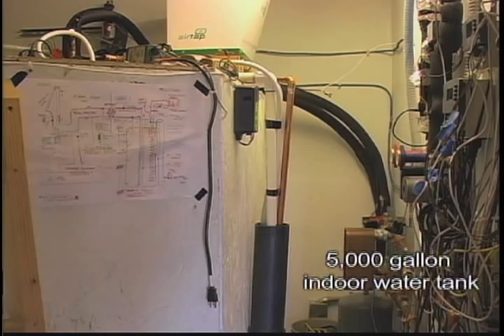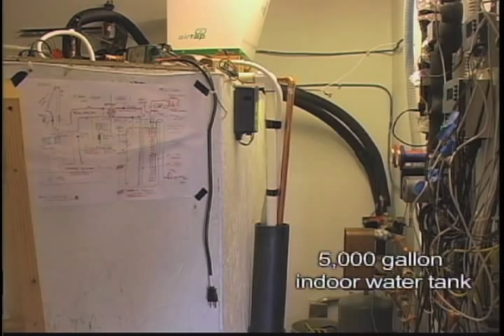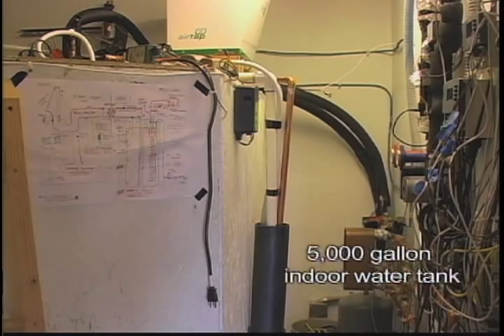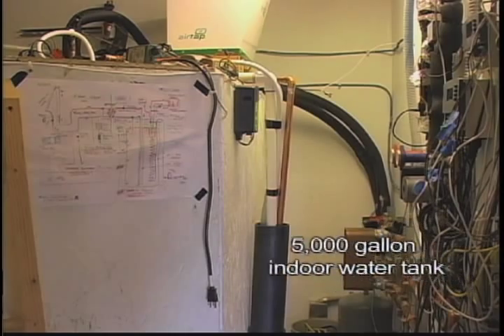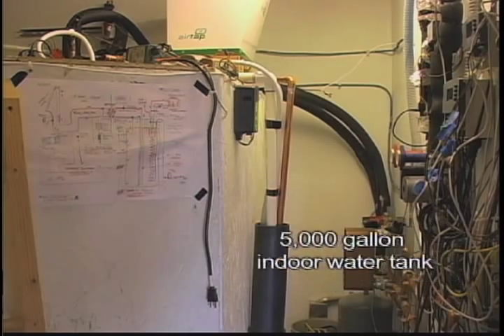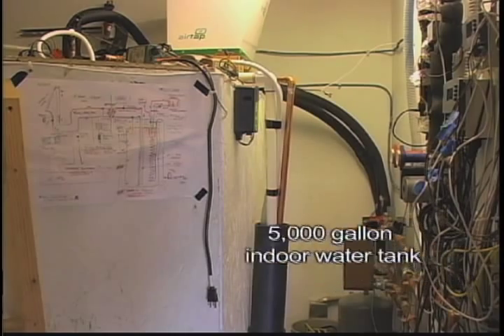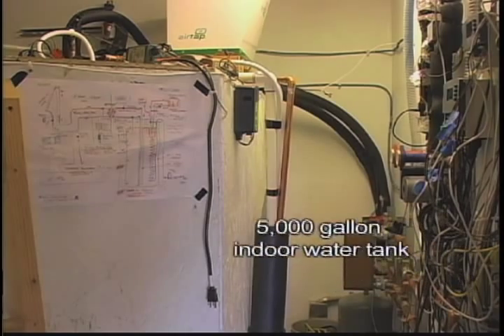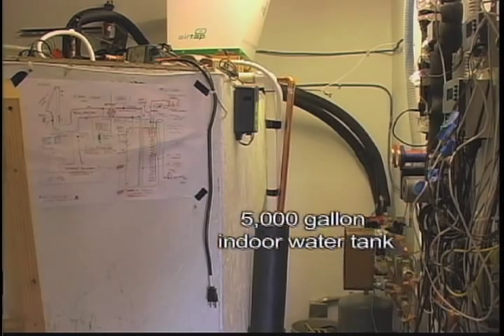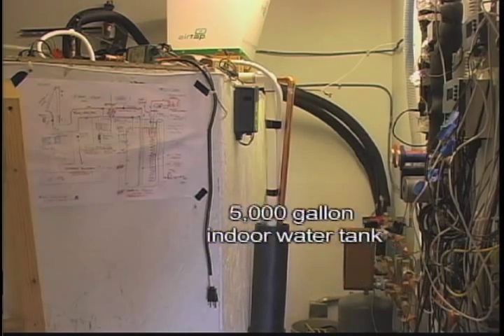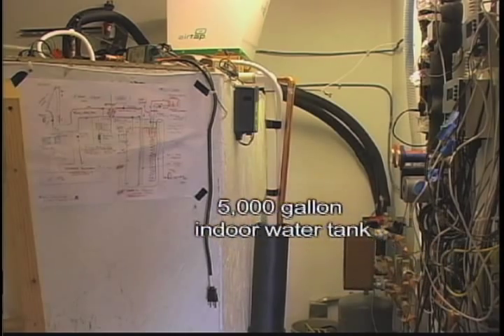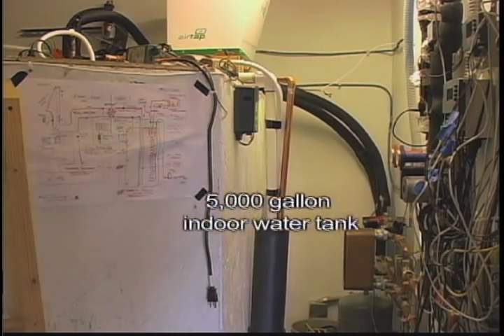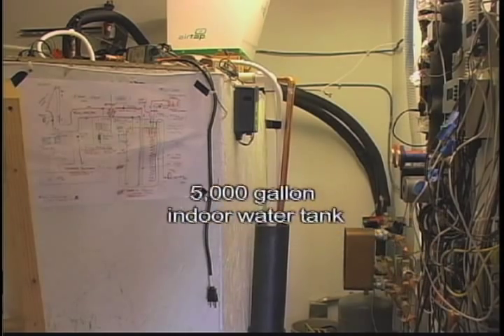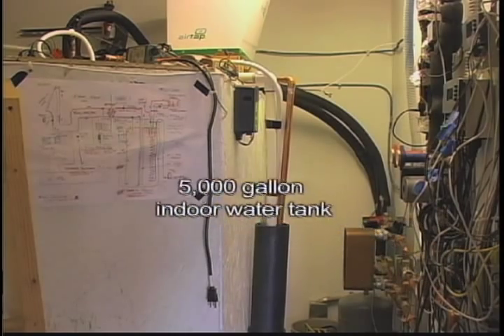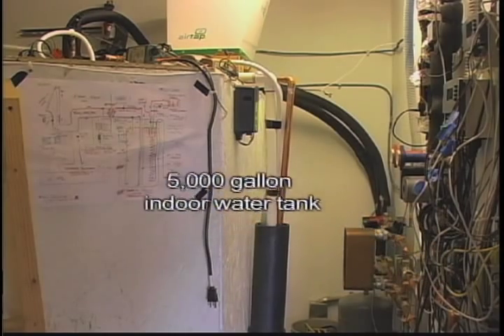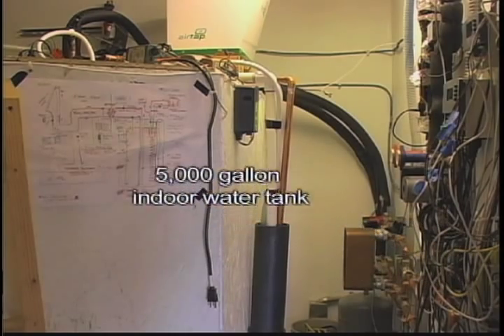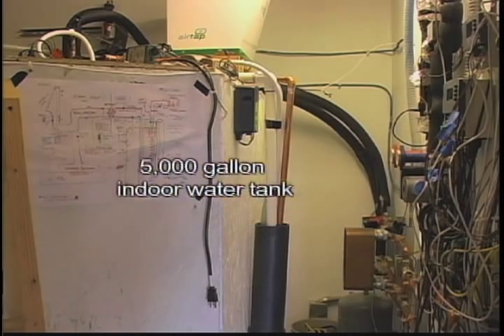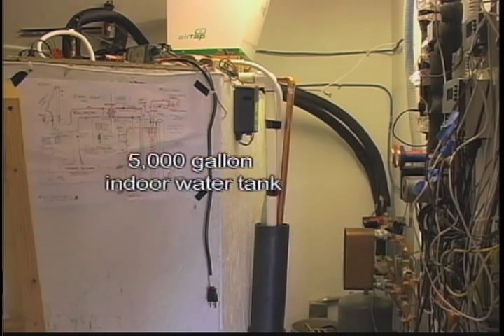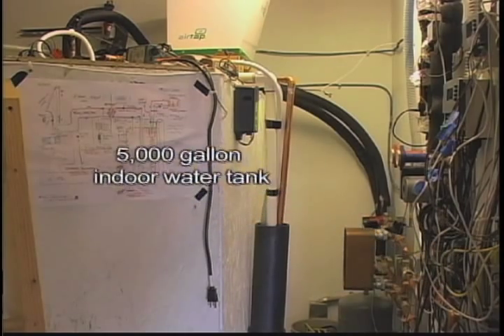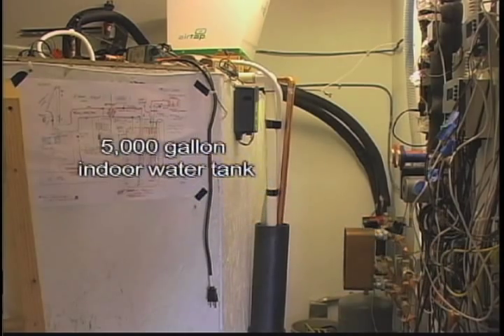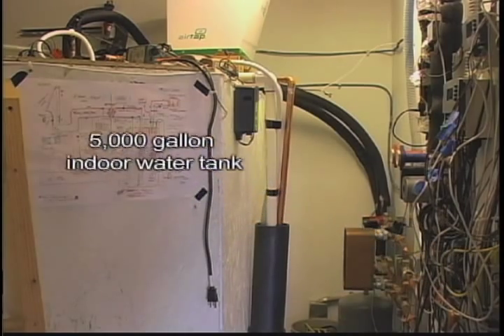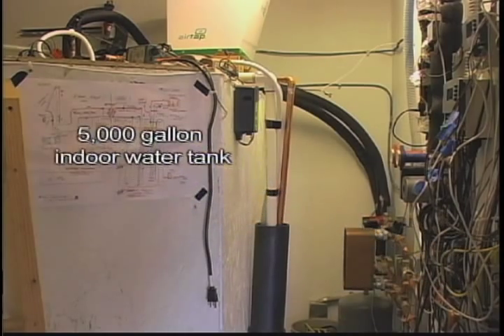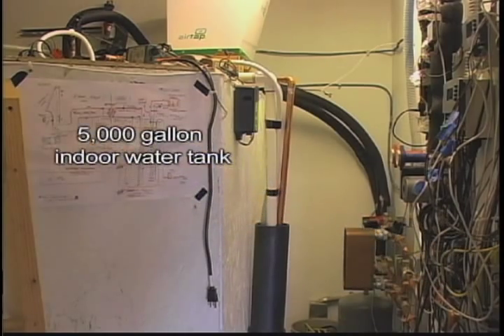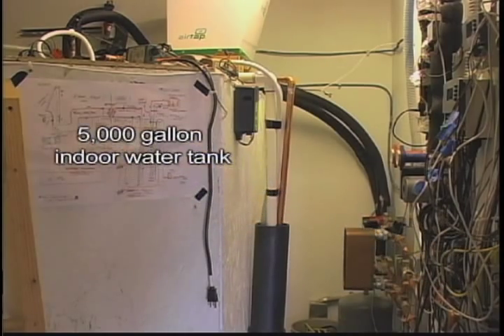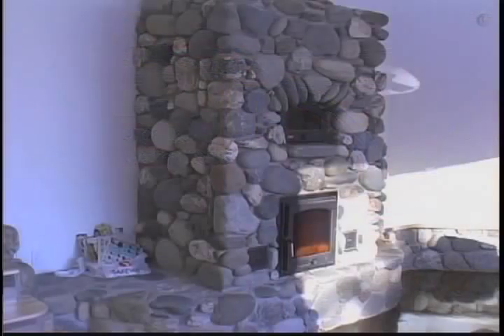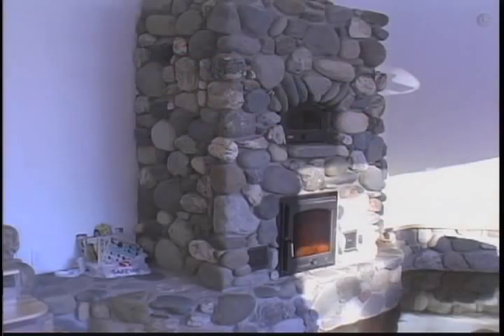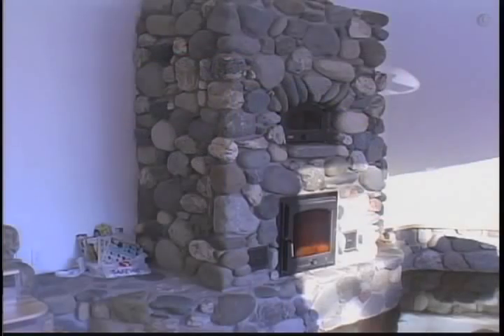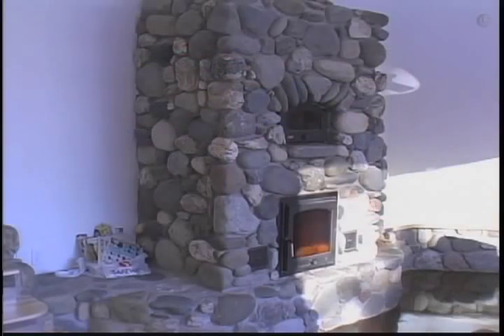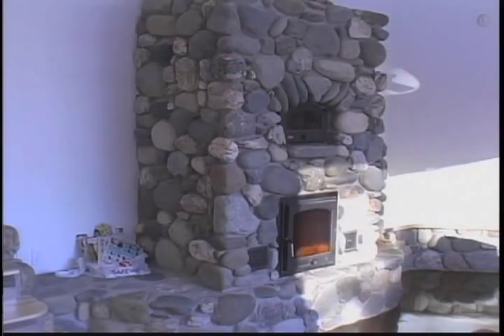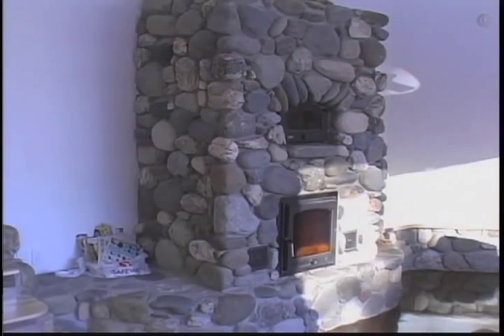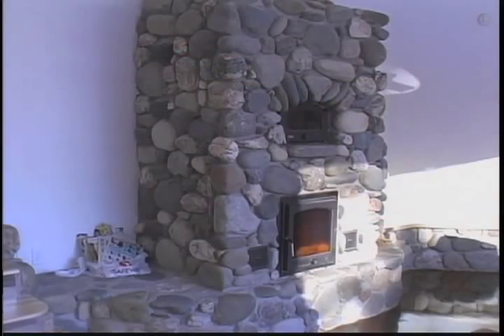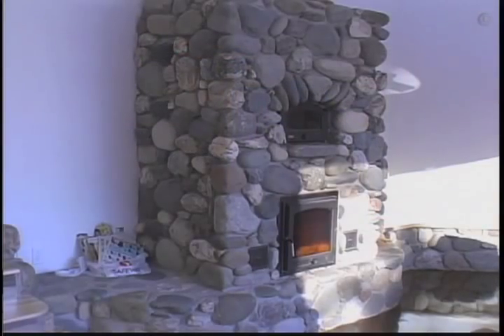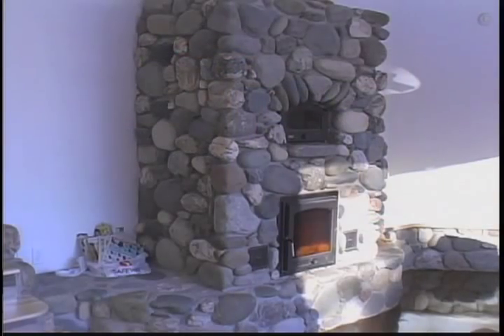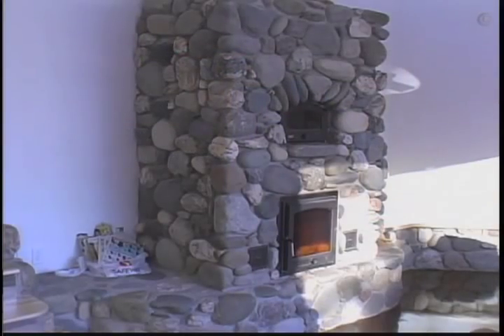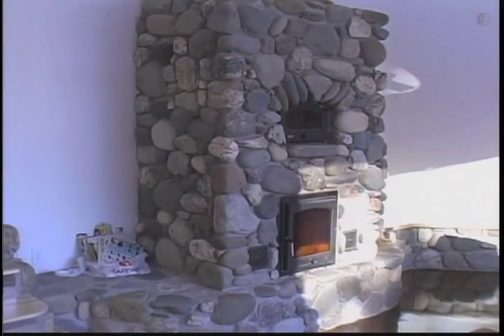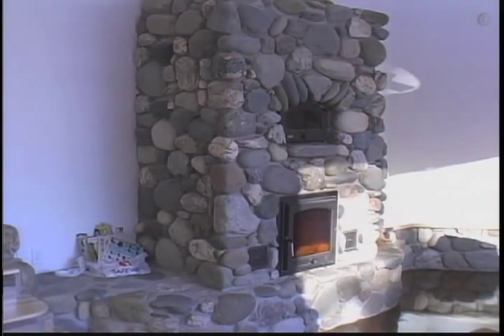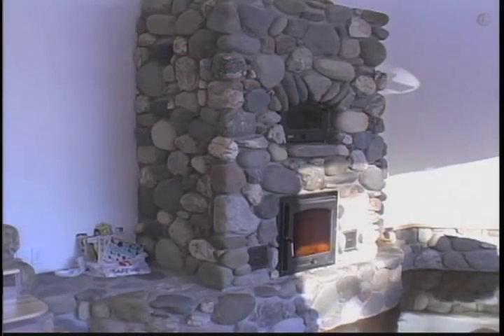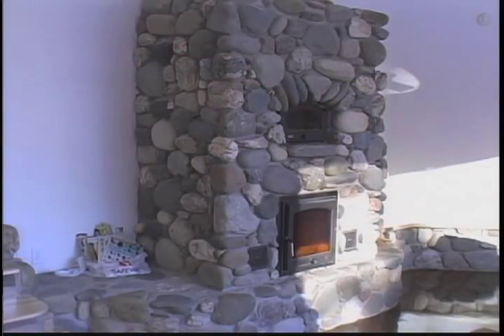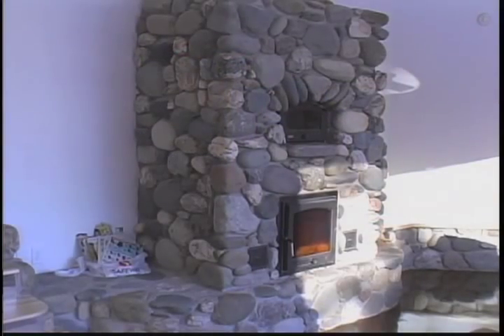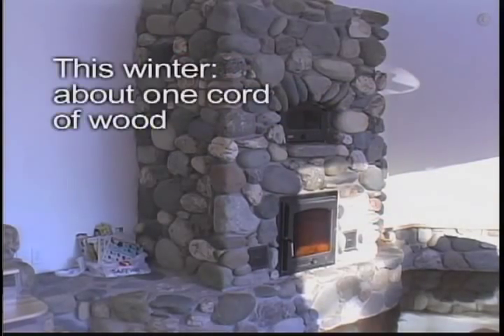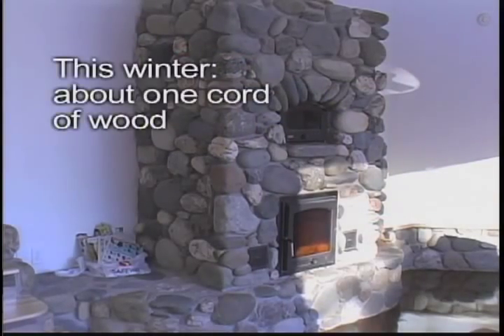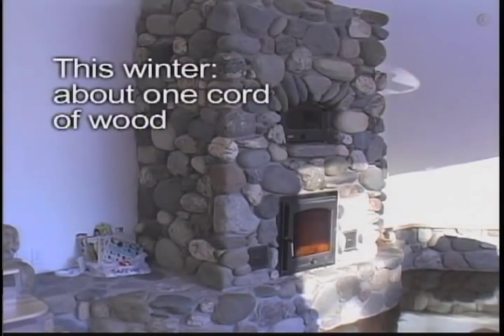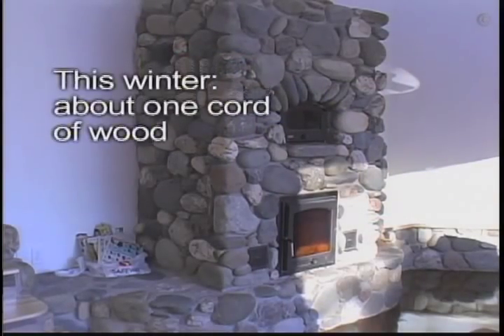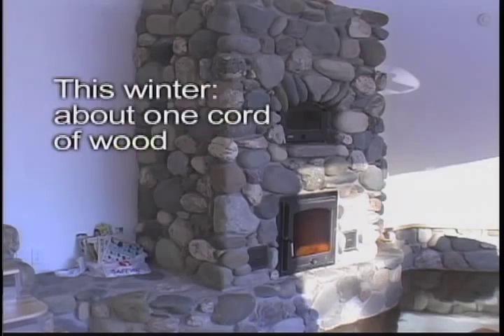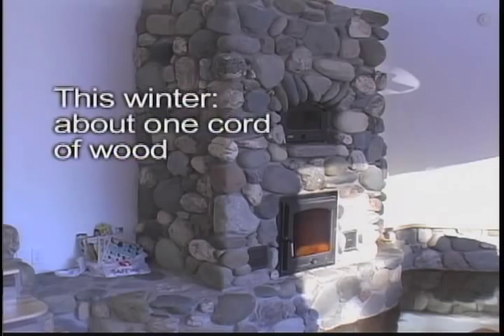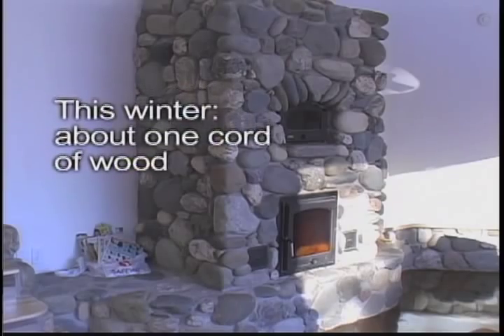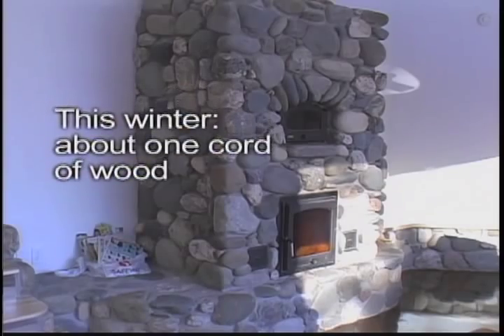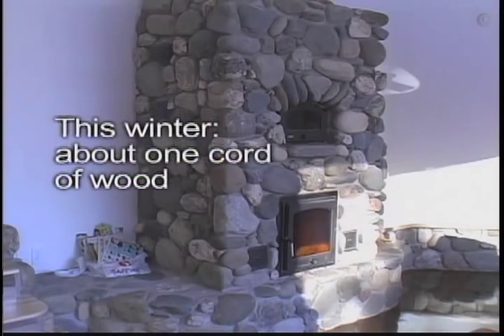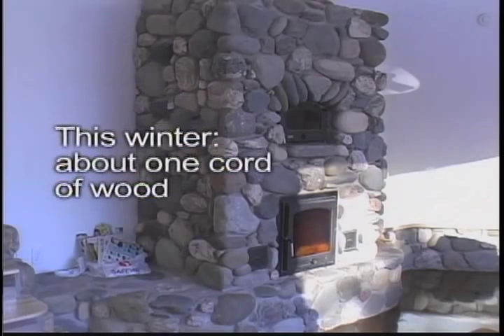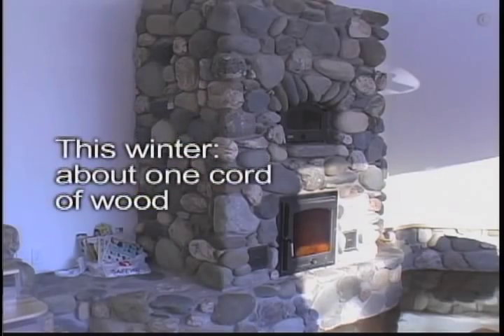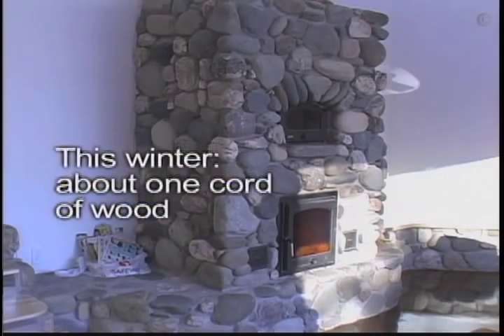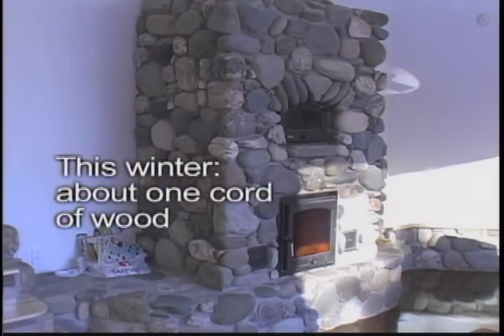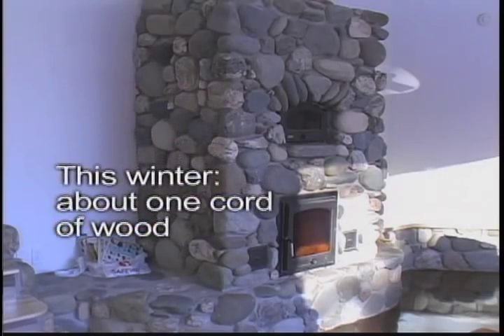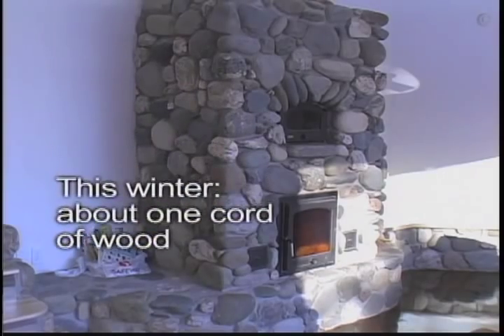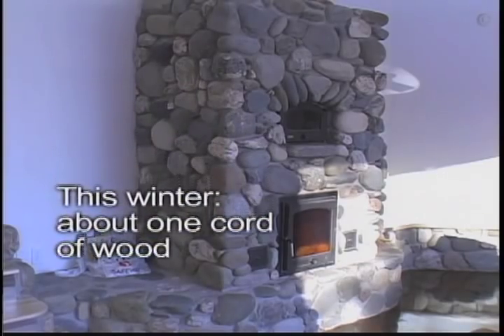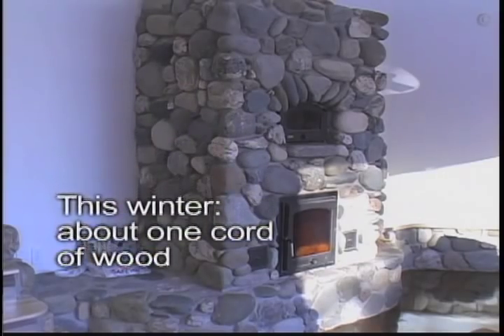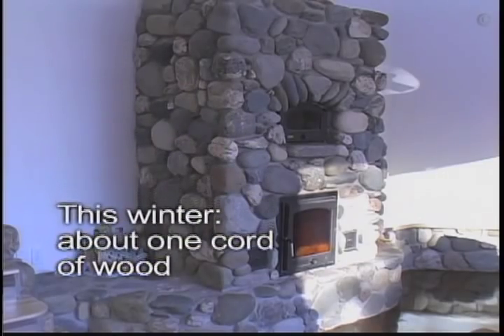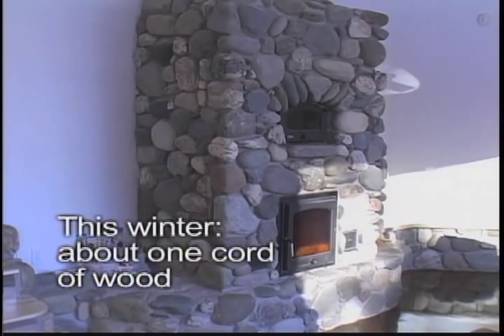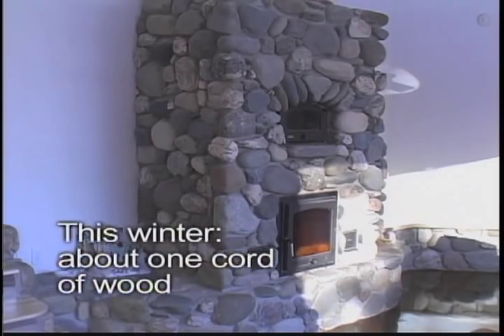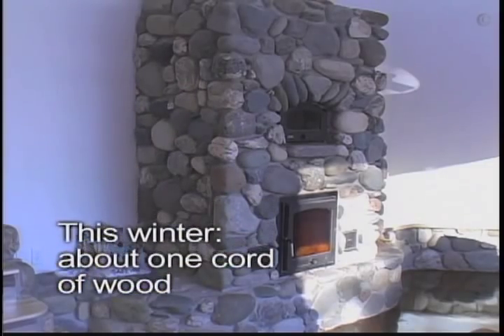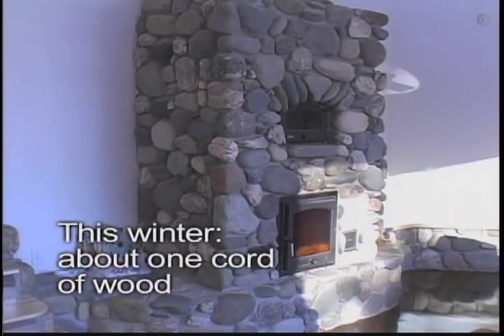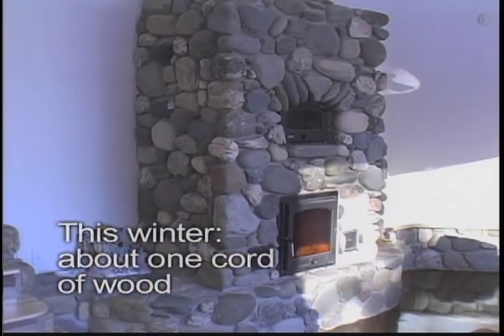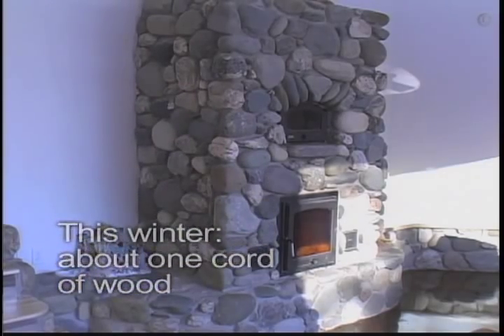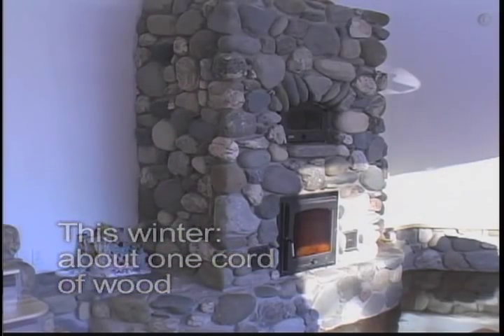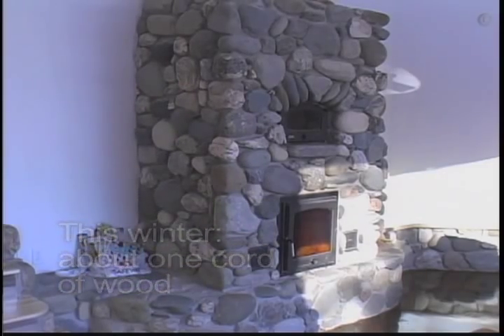In case it isn't enough, the family has a wood stove to supplement the solar. They've only had to use it a handful of times this winter.